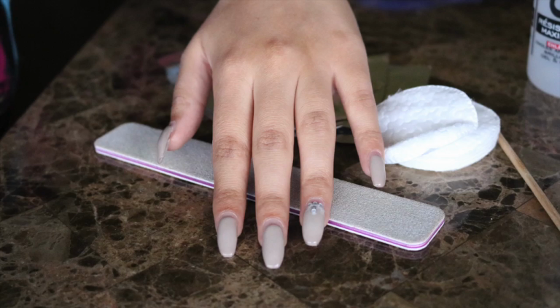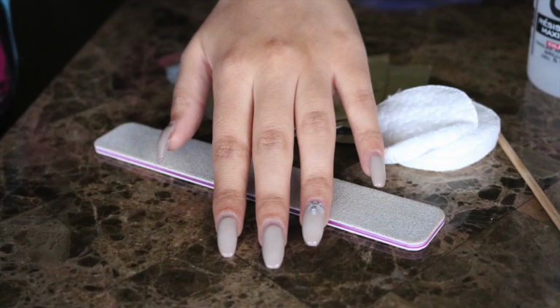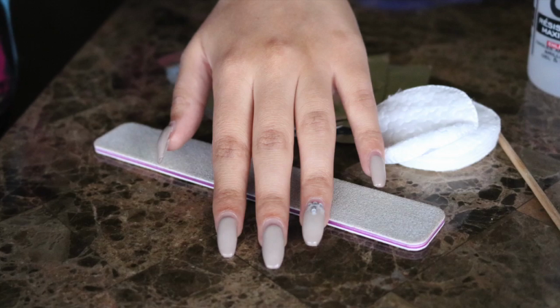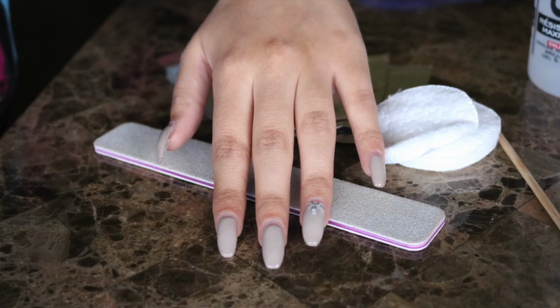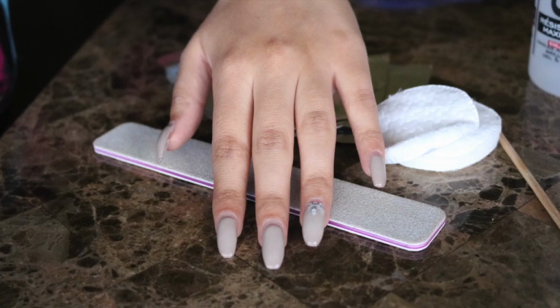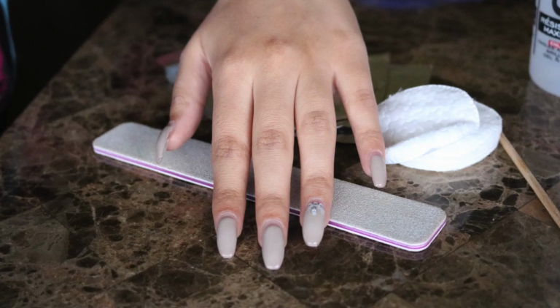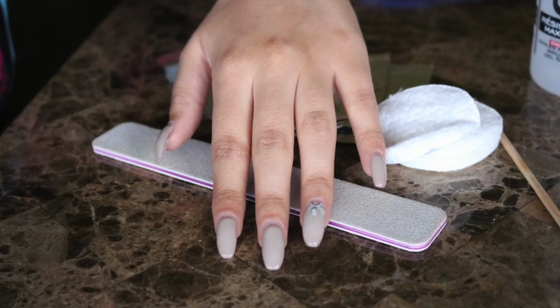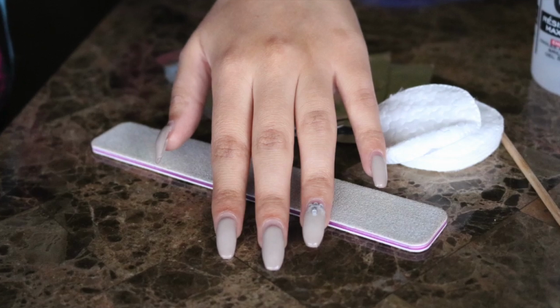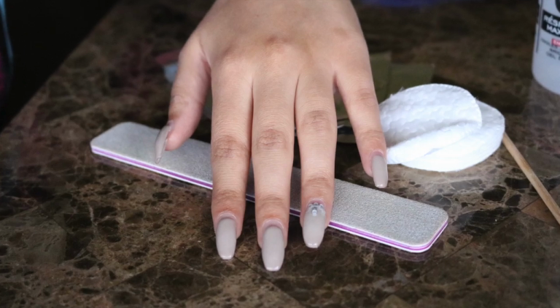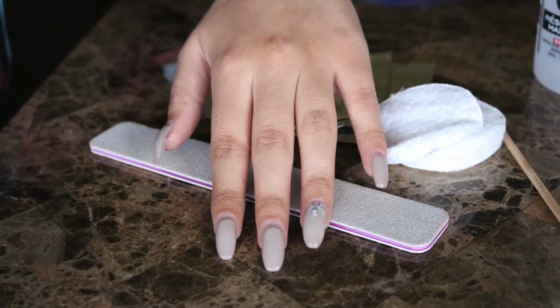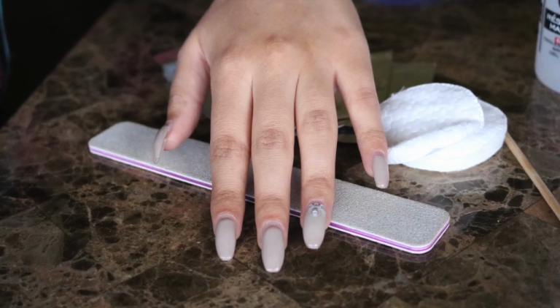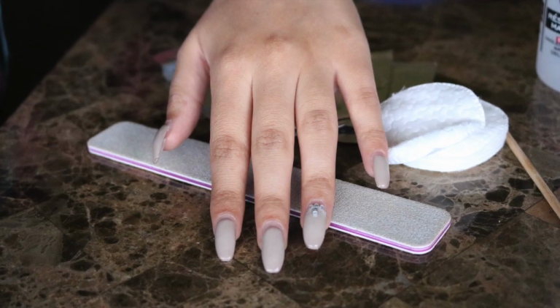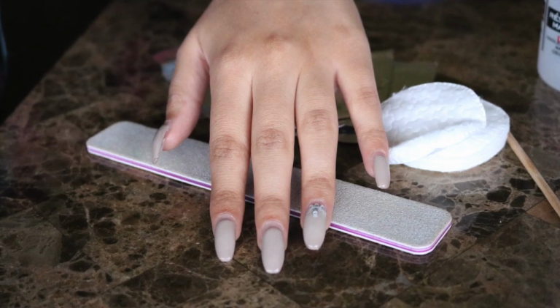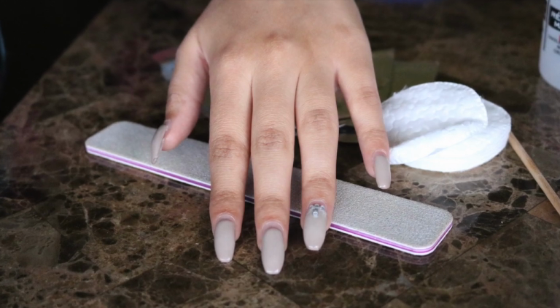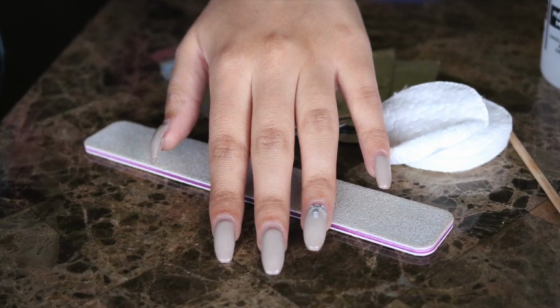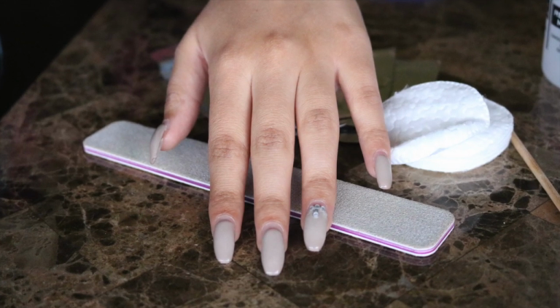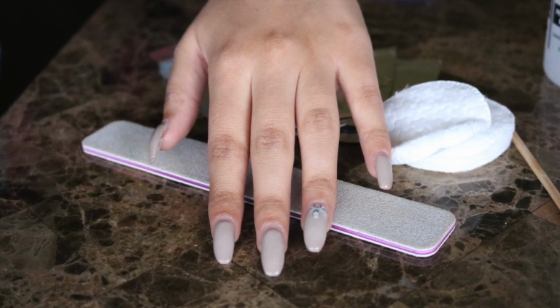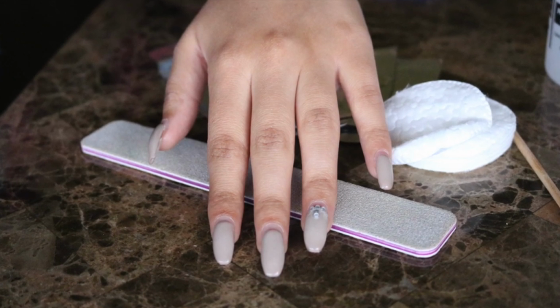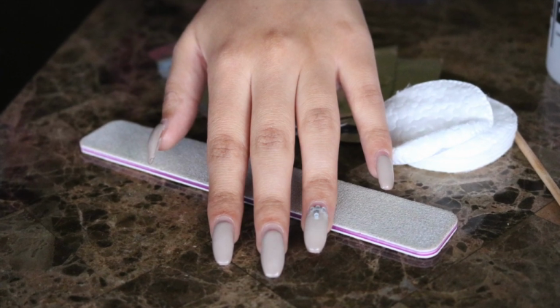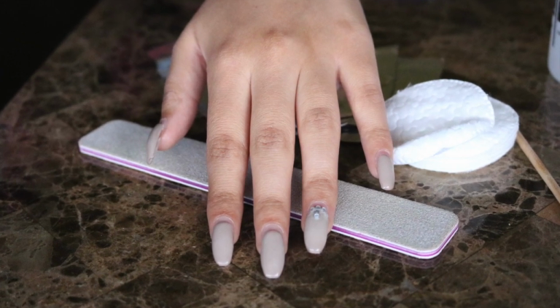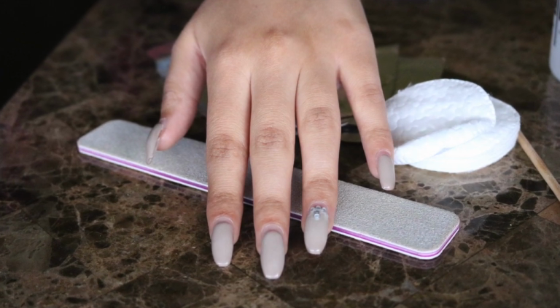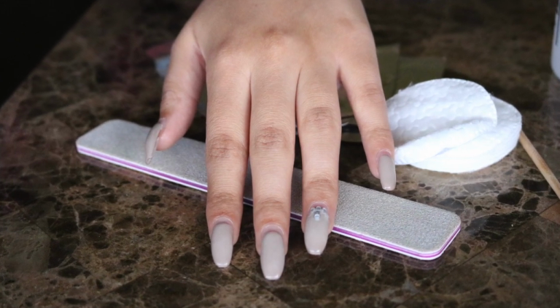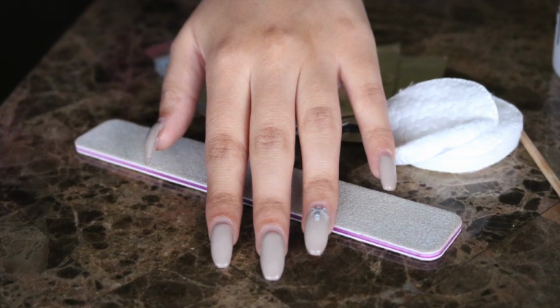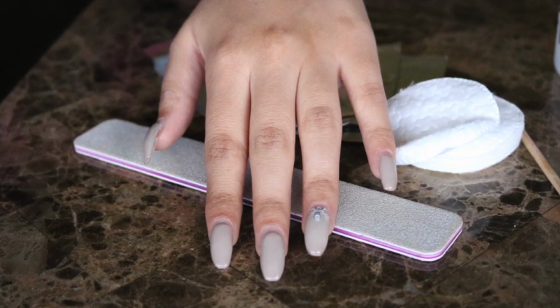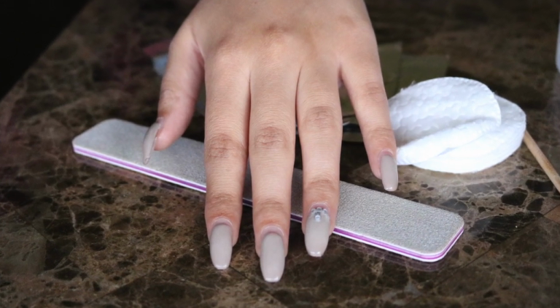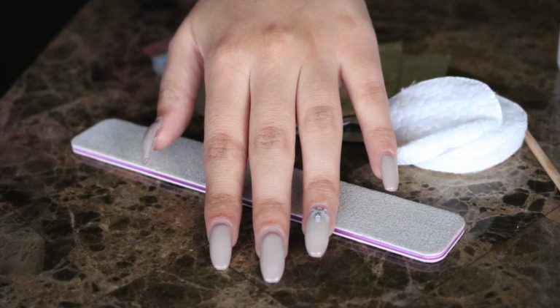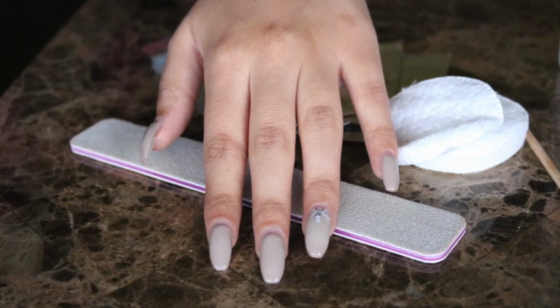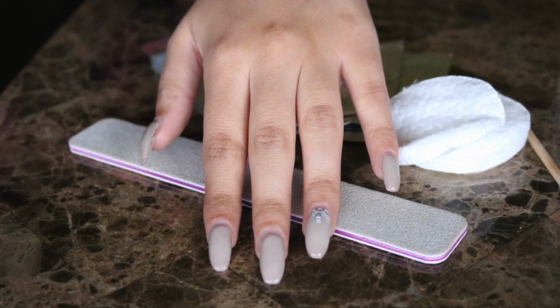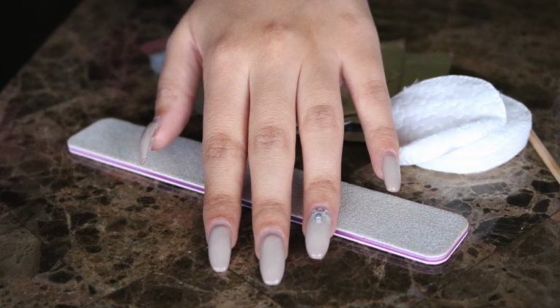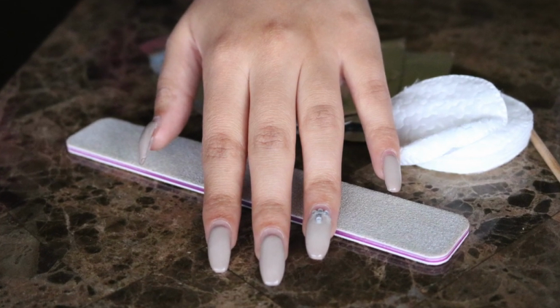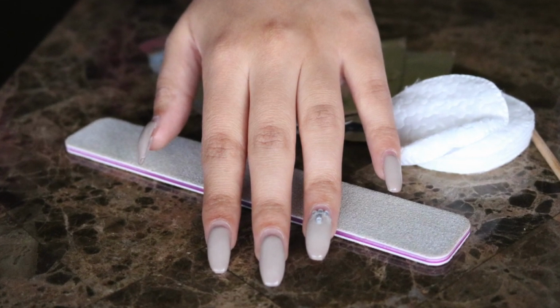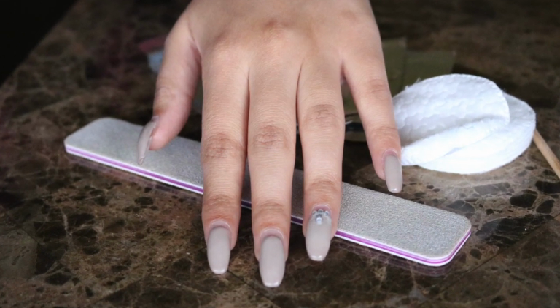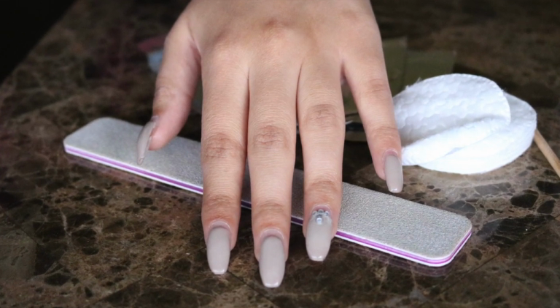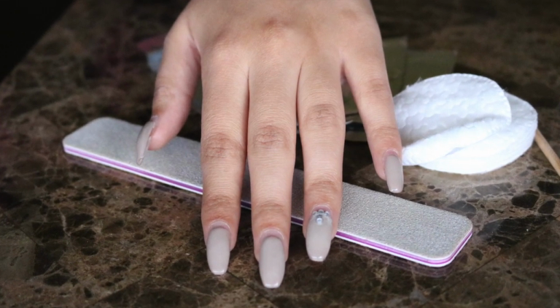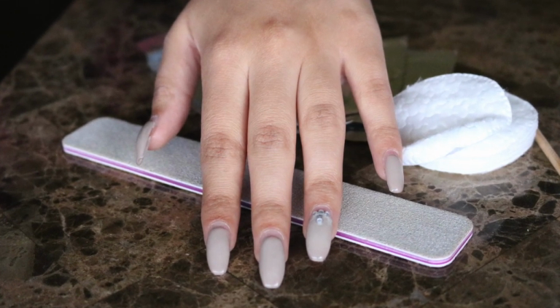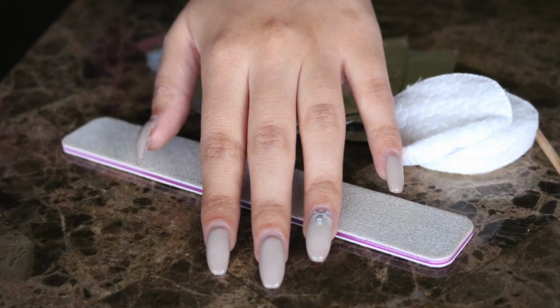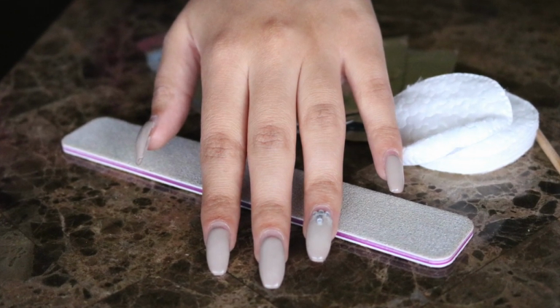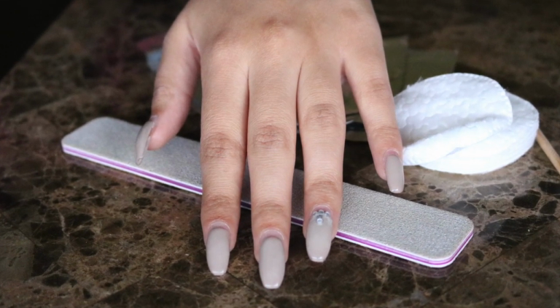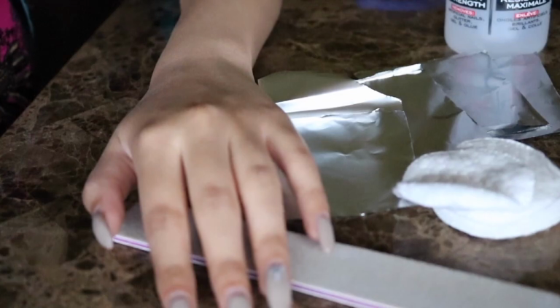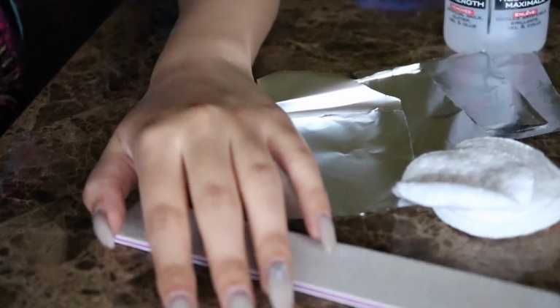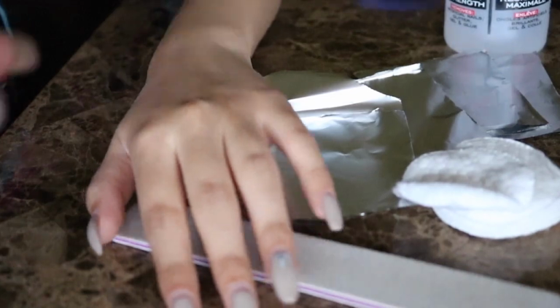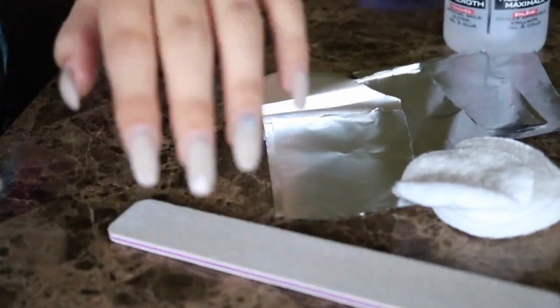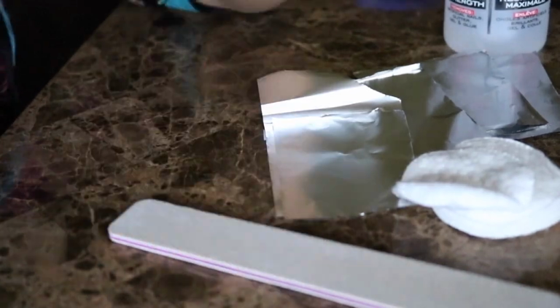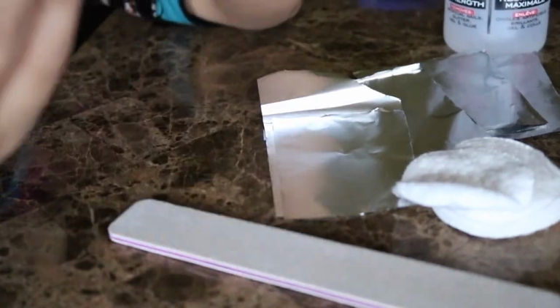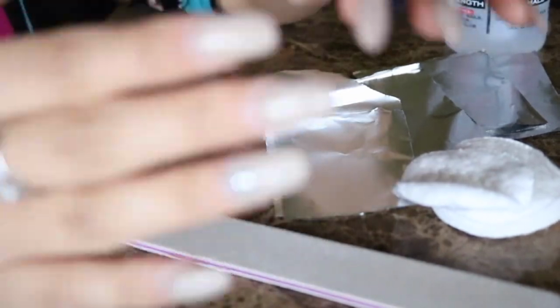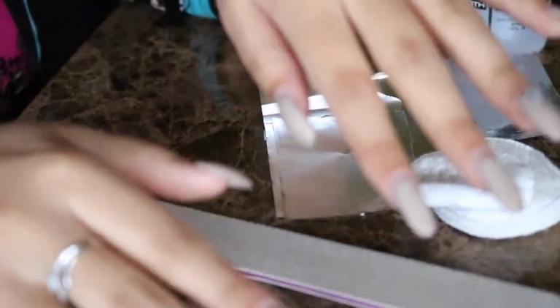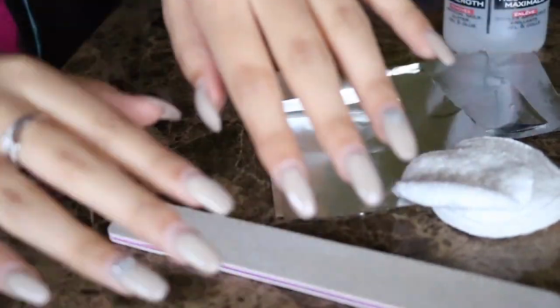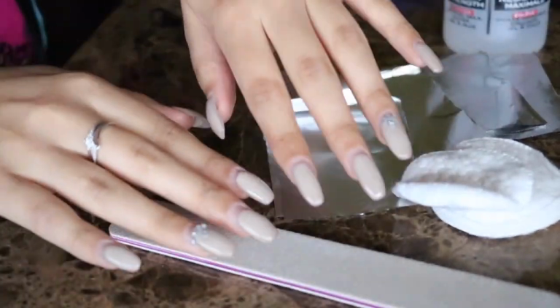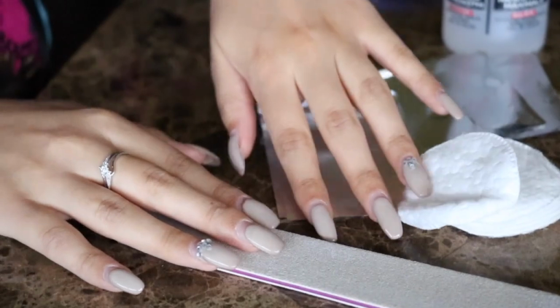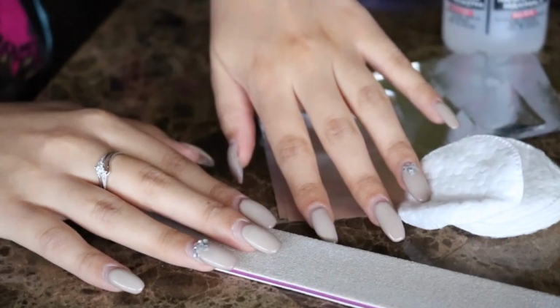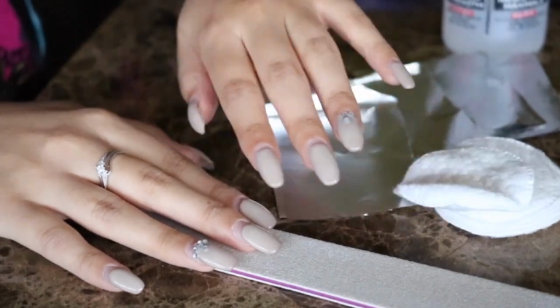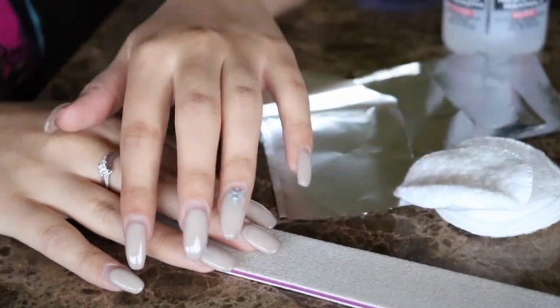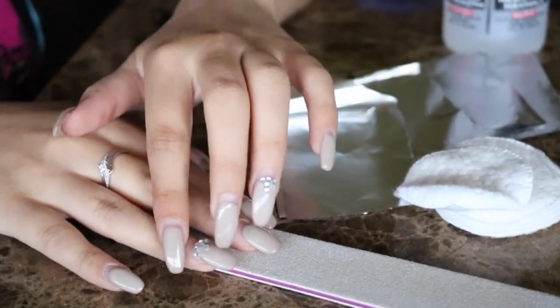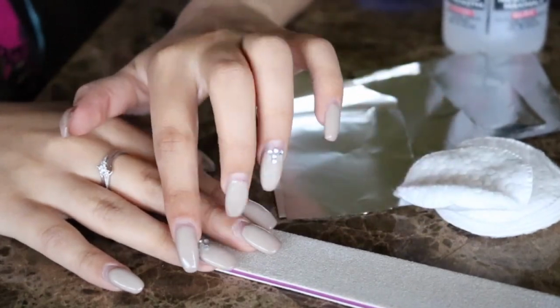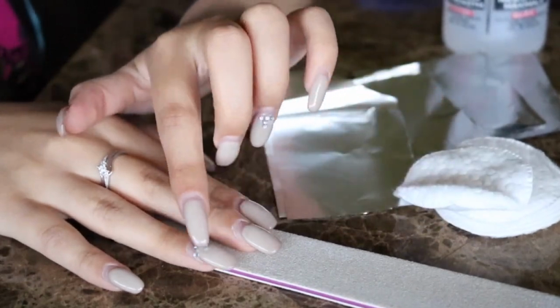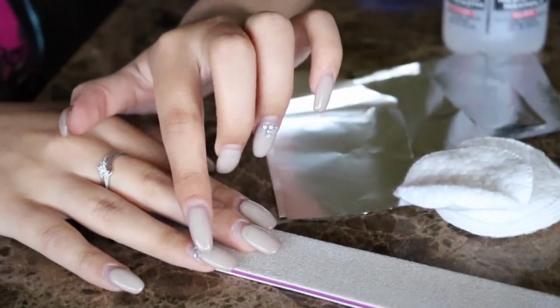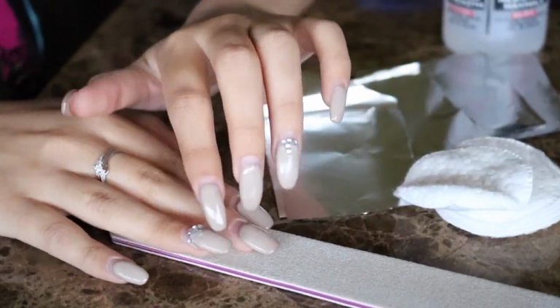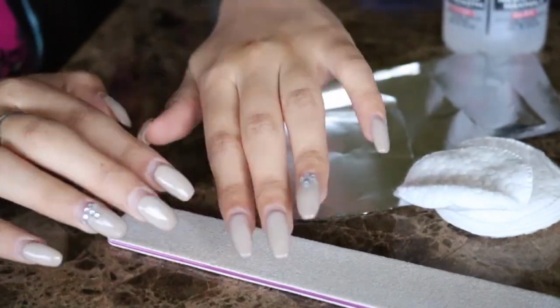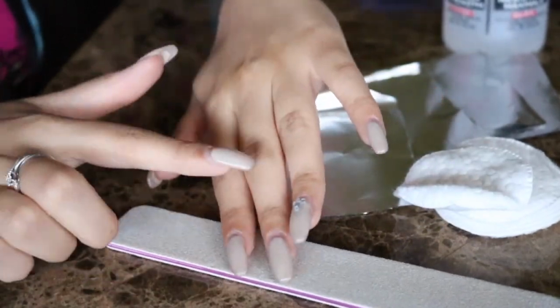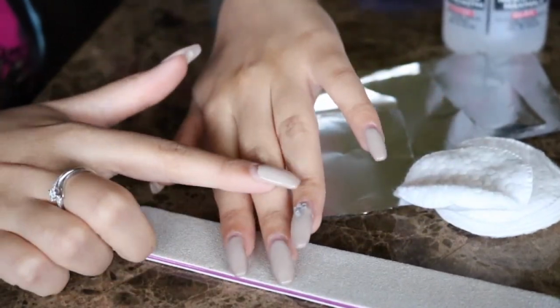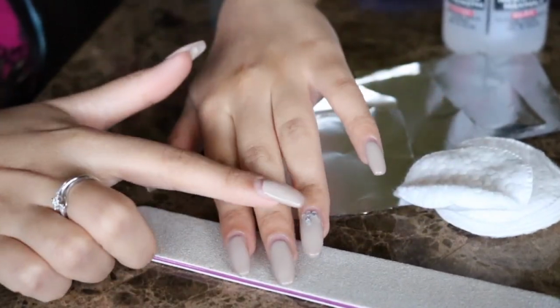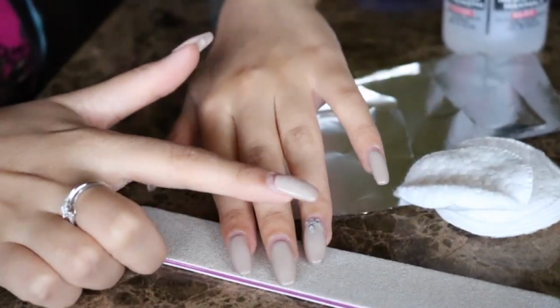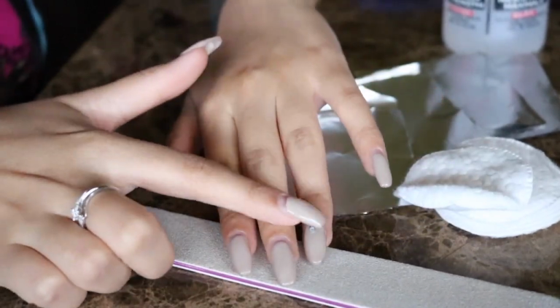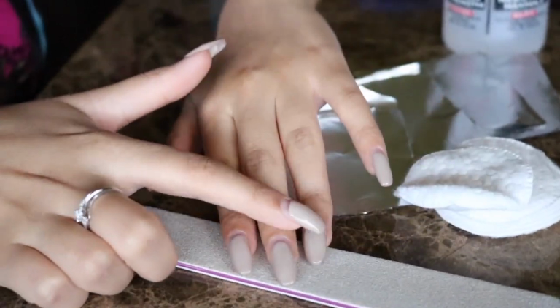Hi all! Today I'm going to be sharing how you can take off your acrylics at home effectively and cheaply.